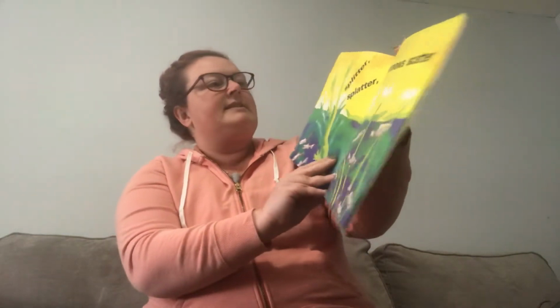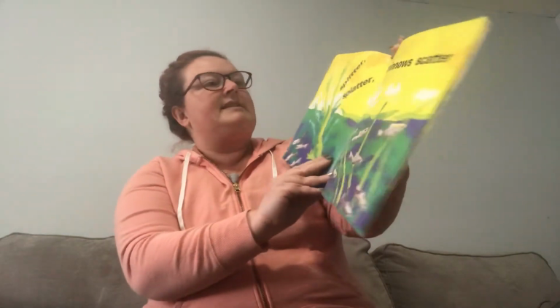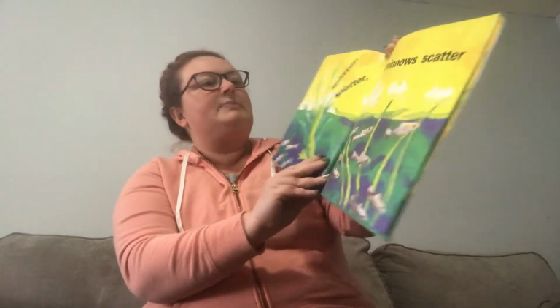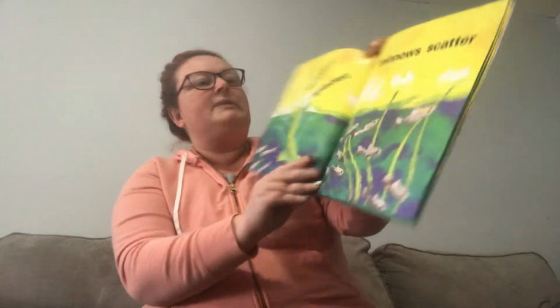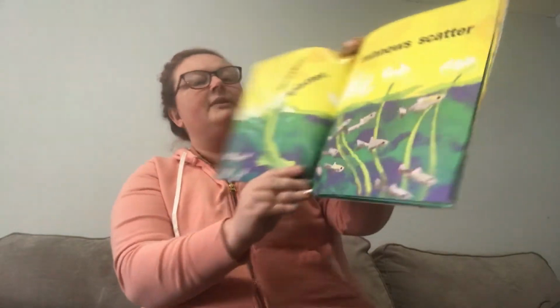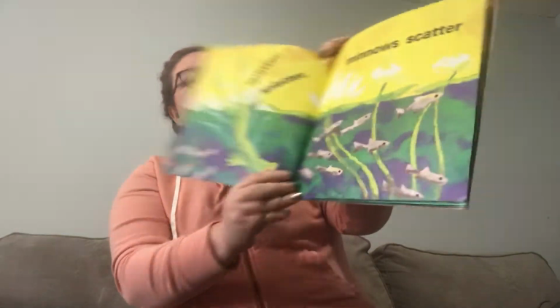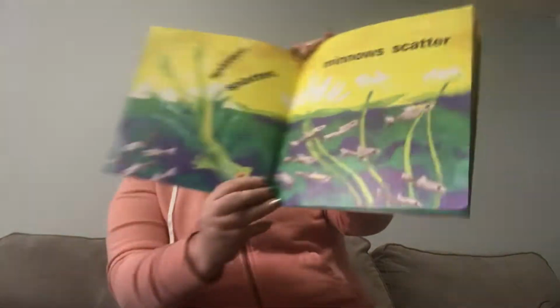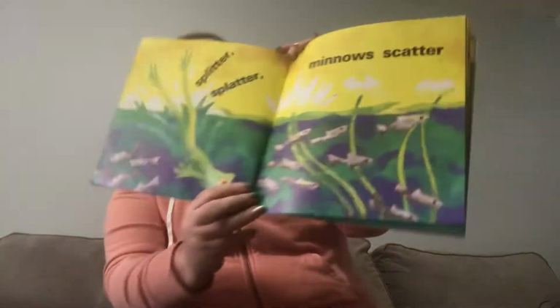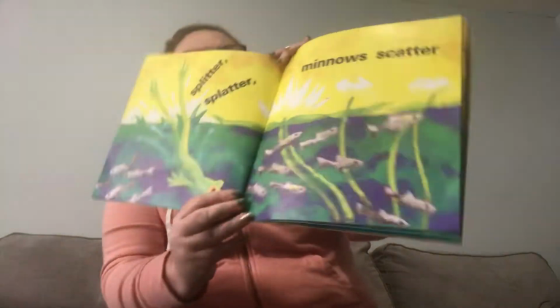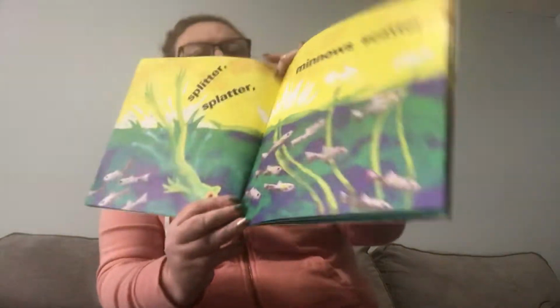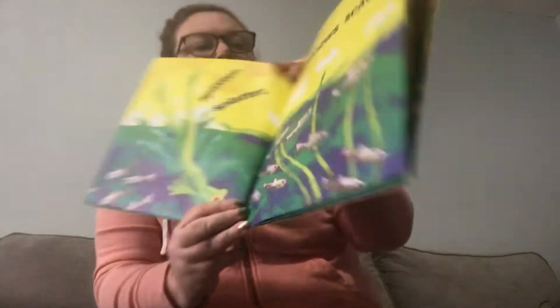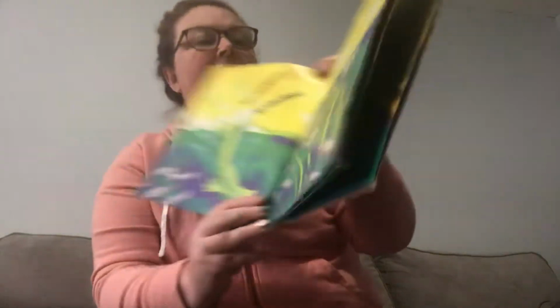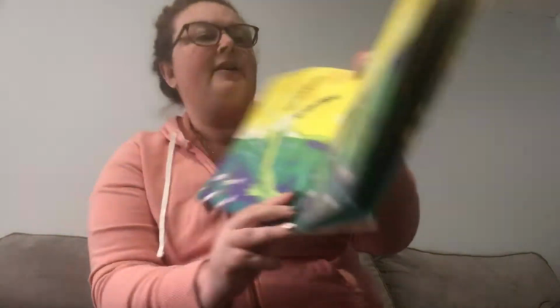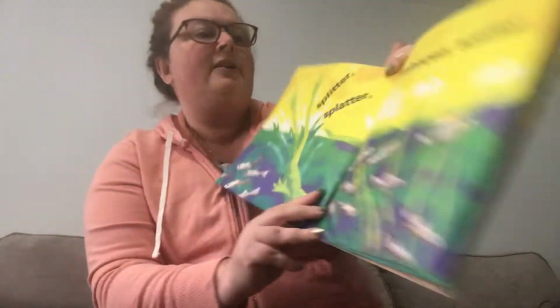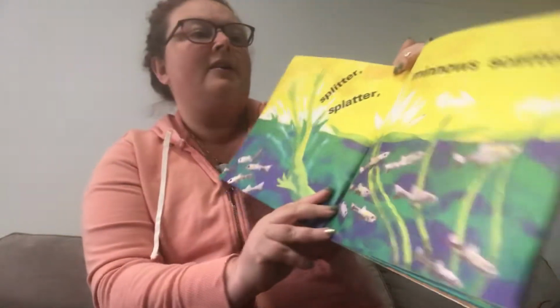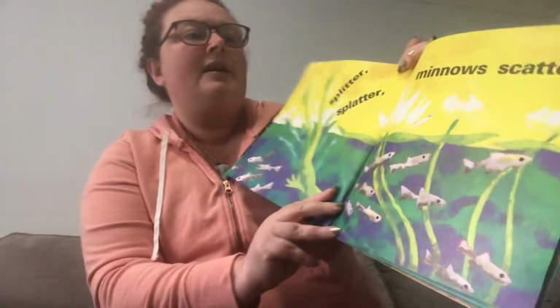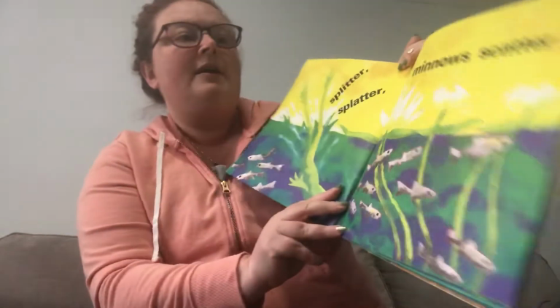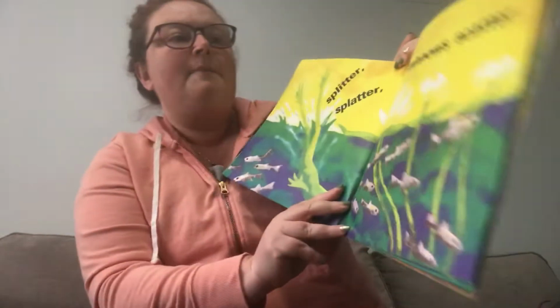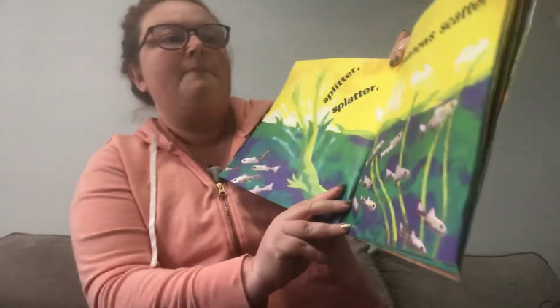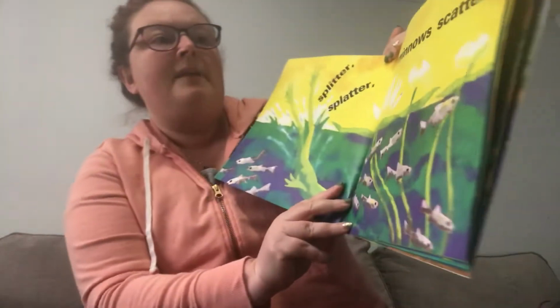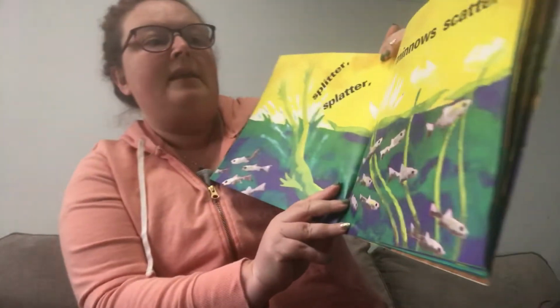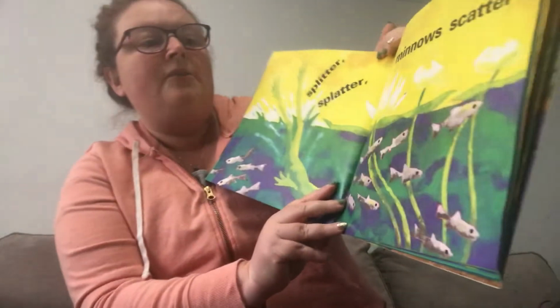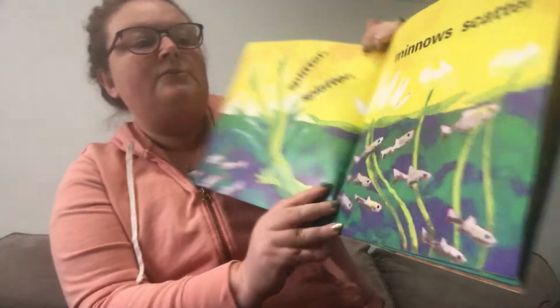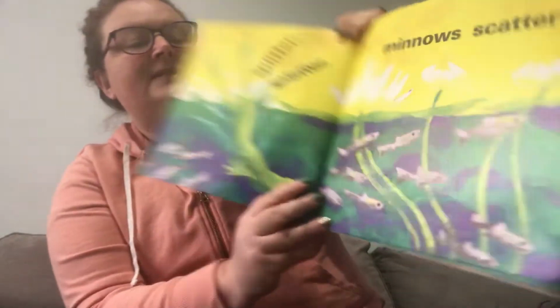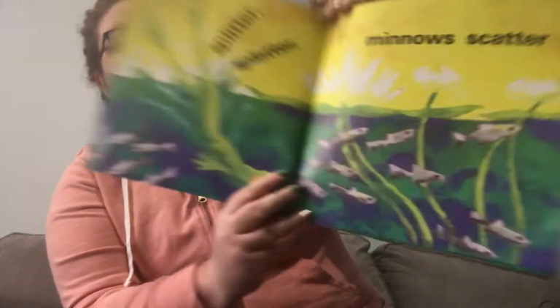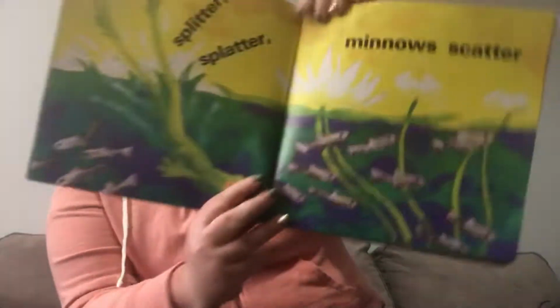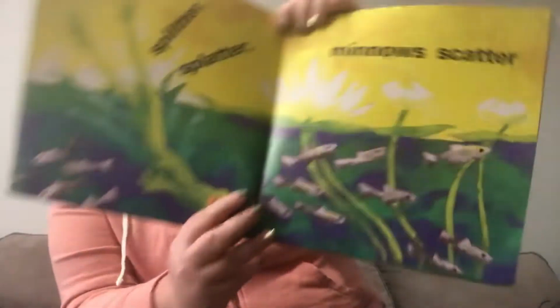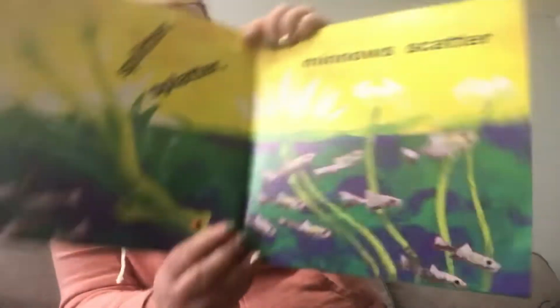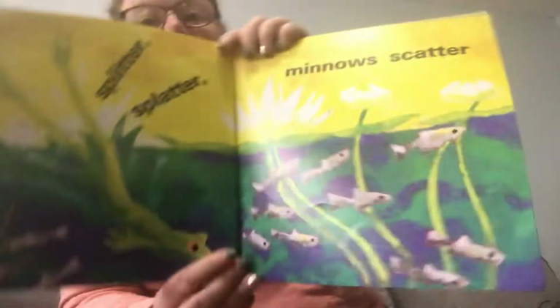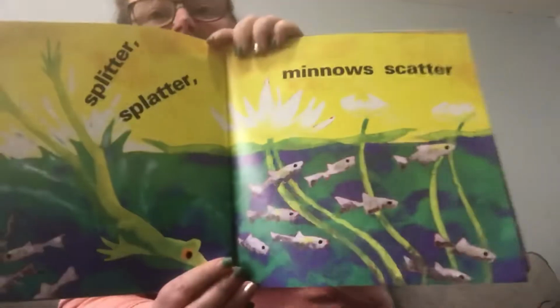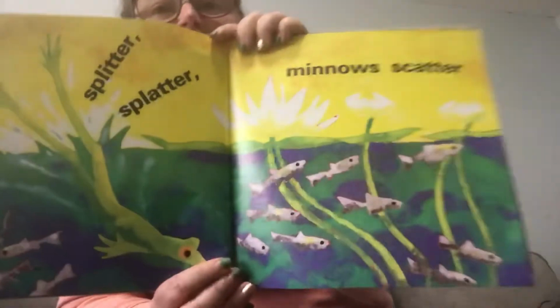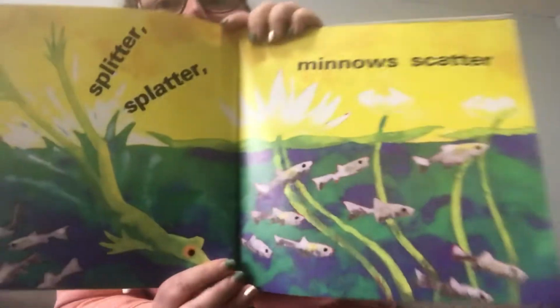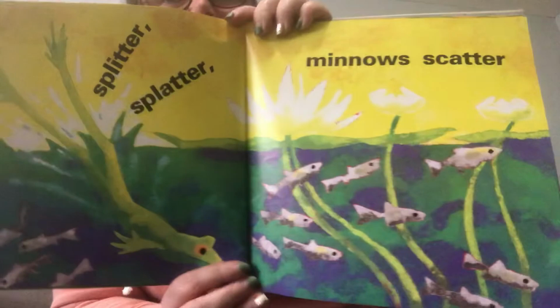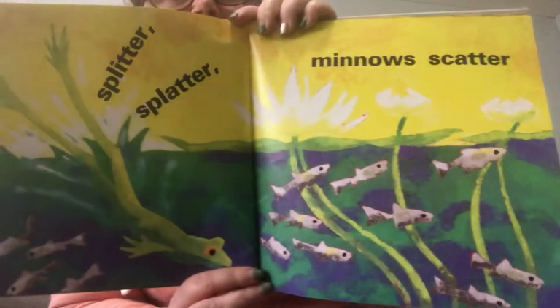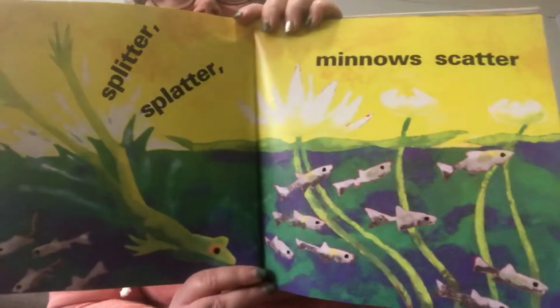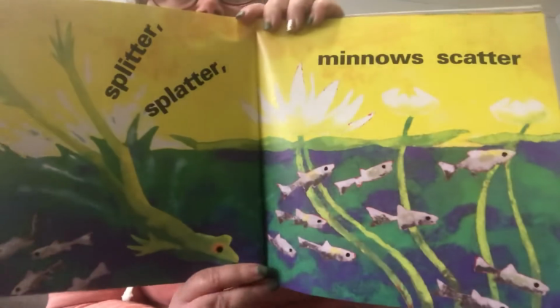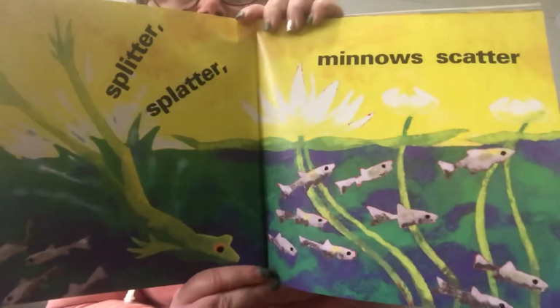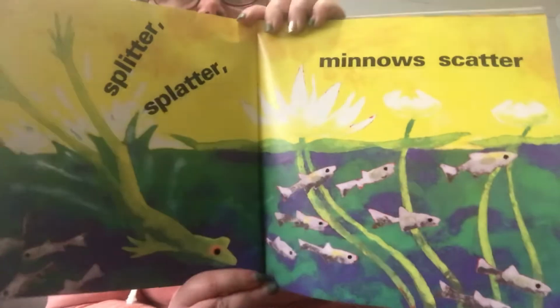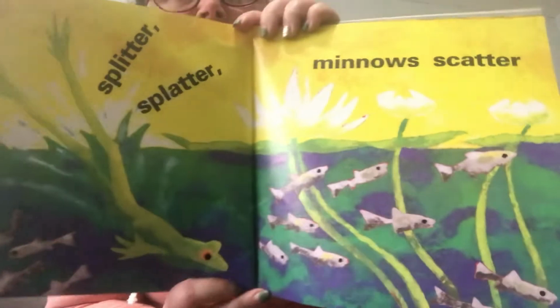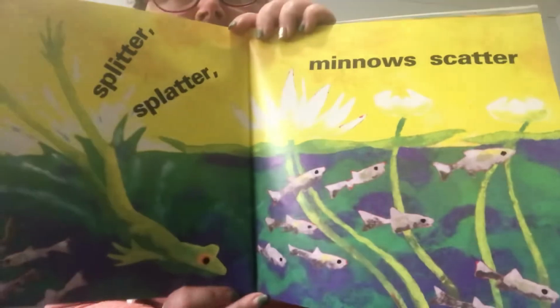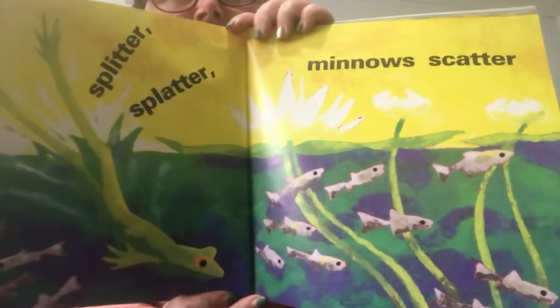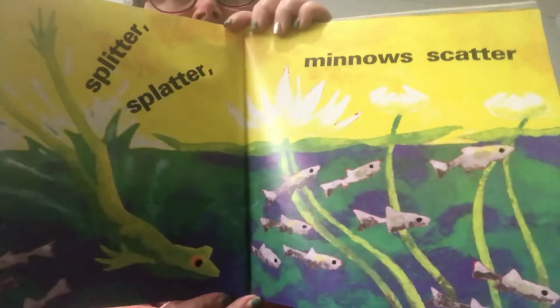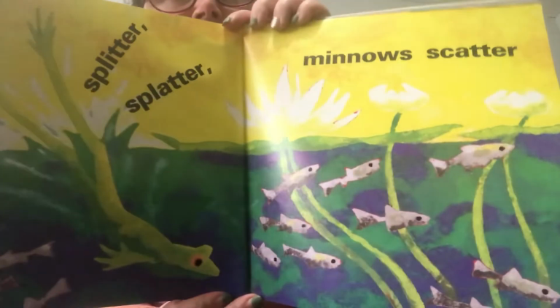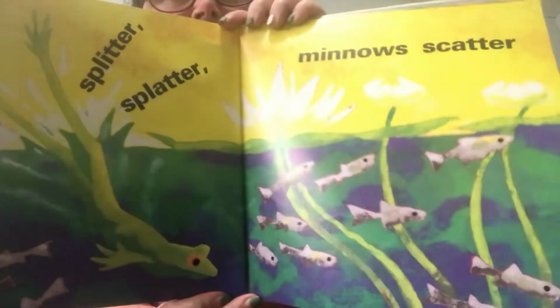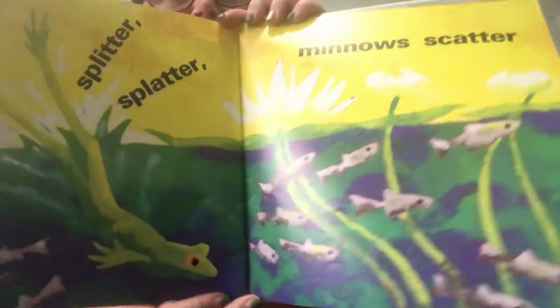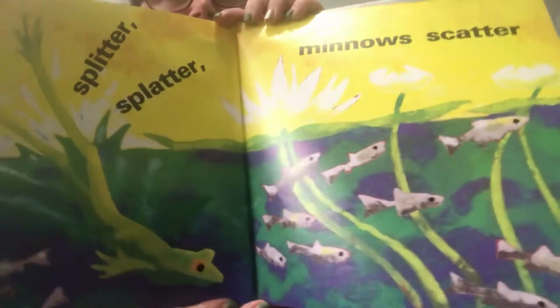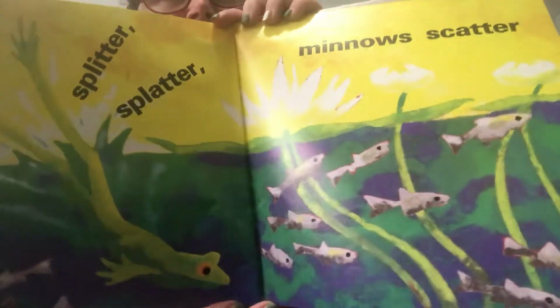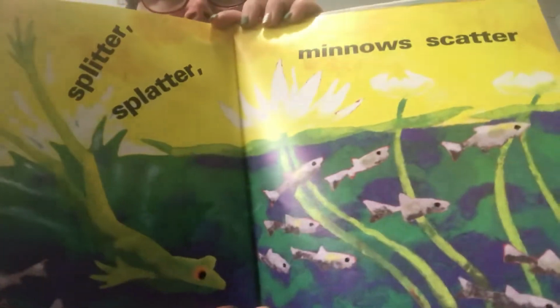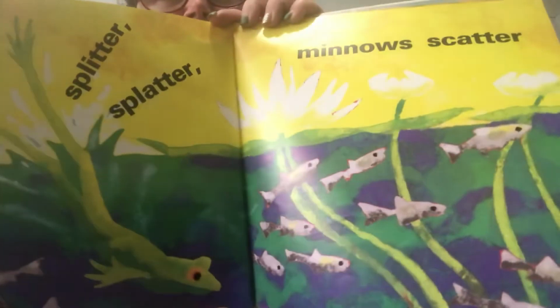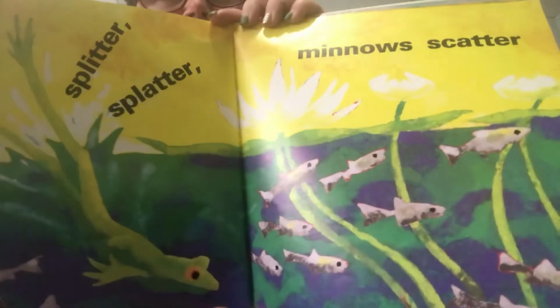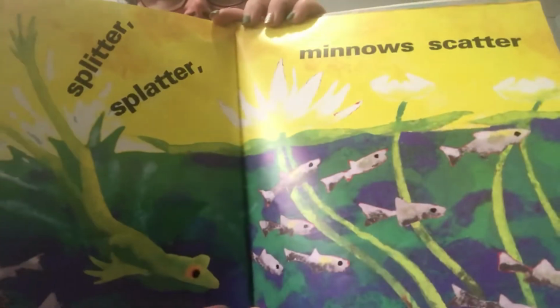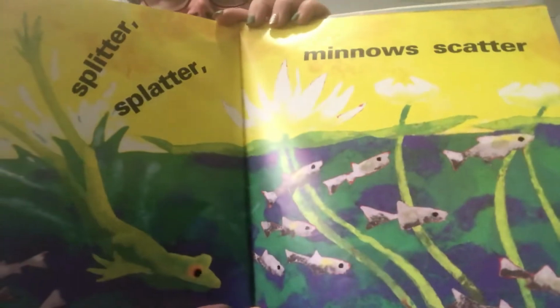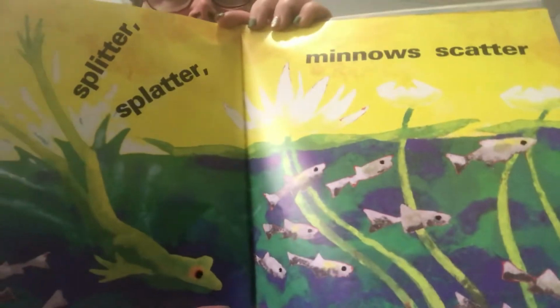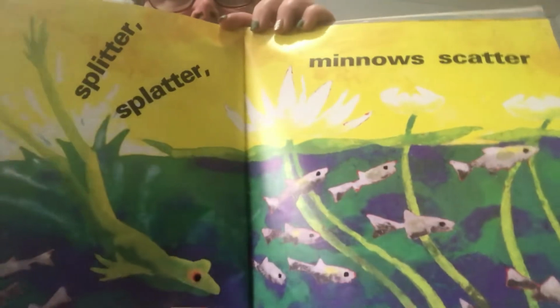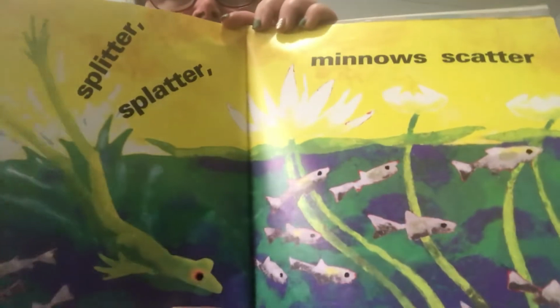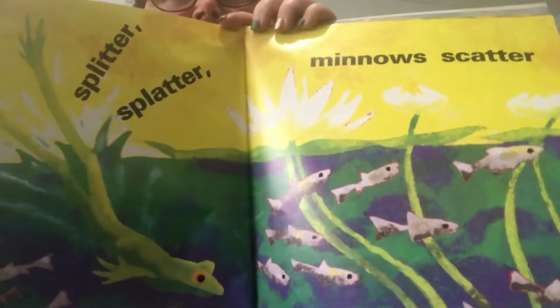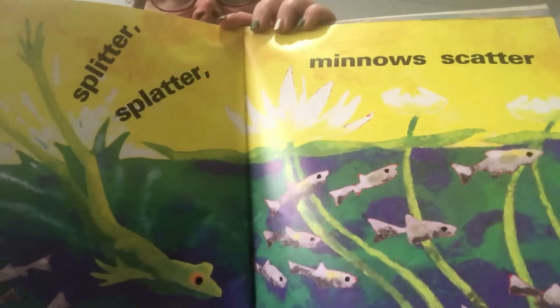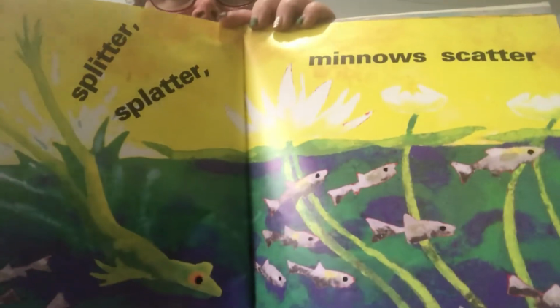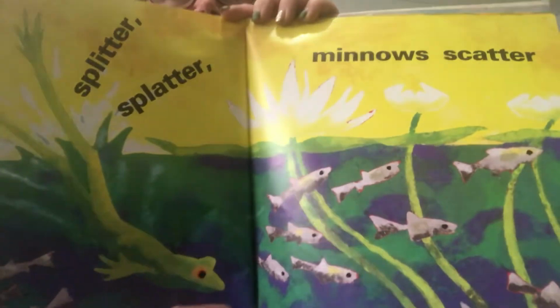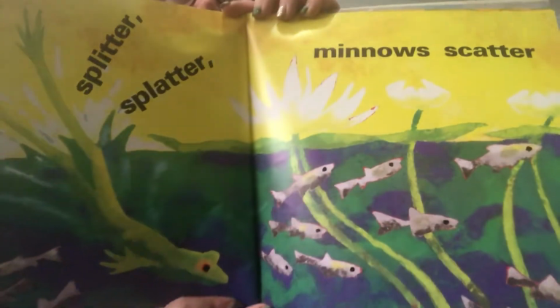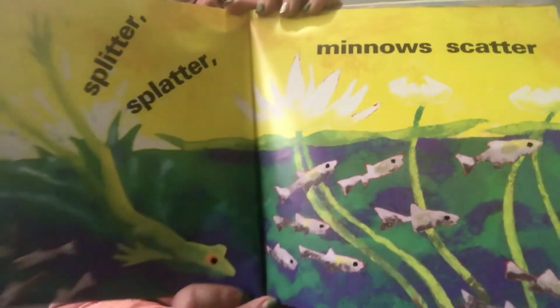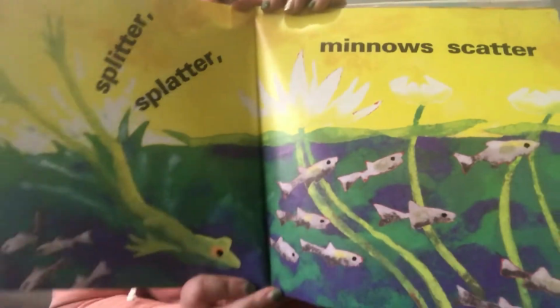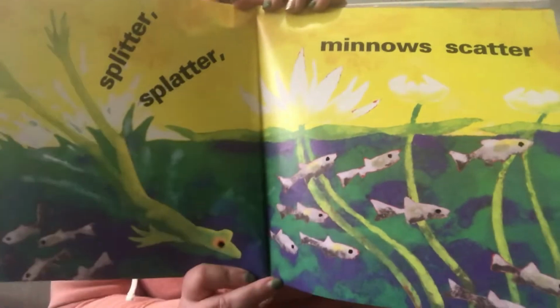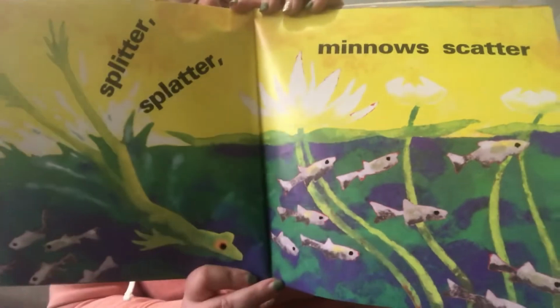Splitter splatter, minnows scatter. The frog's trying to catch some minnows for its lunch.